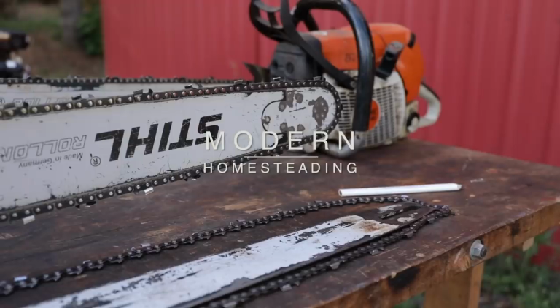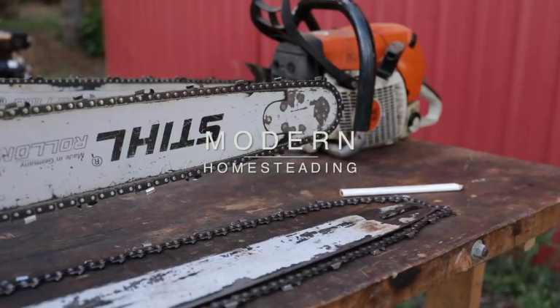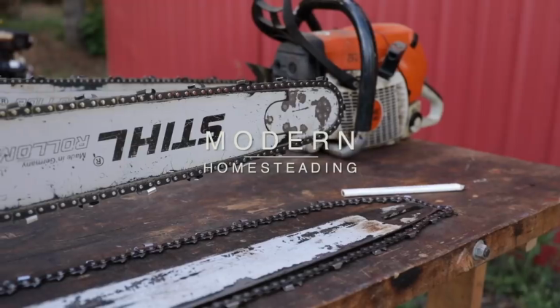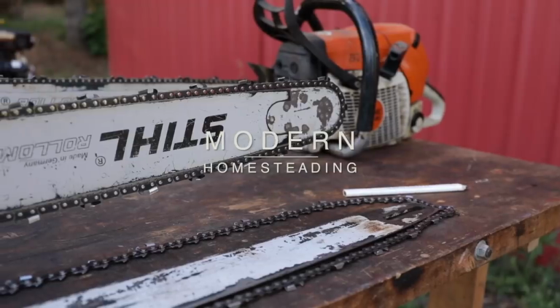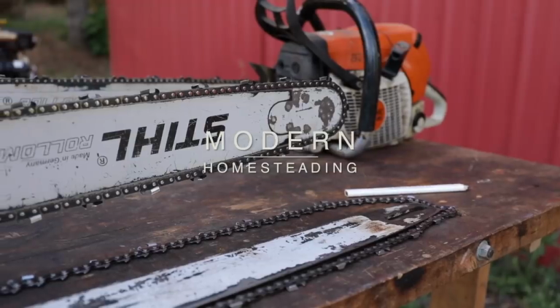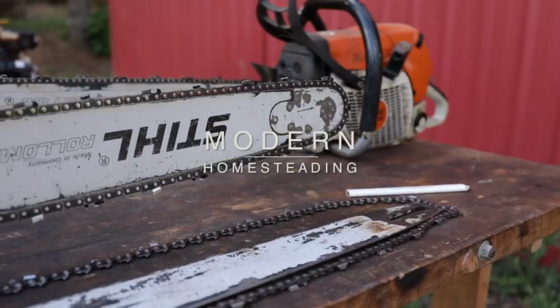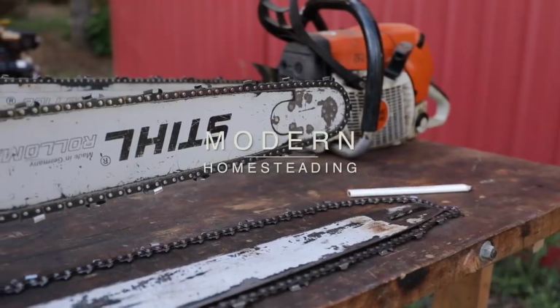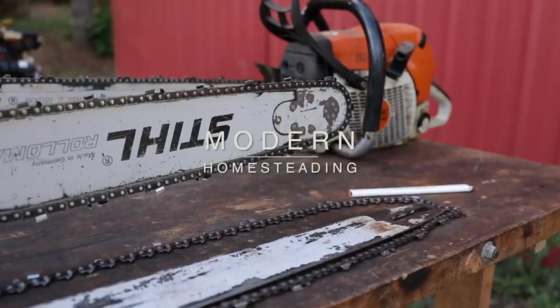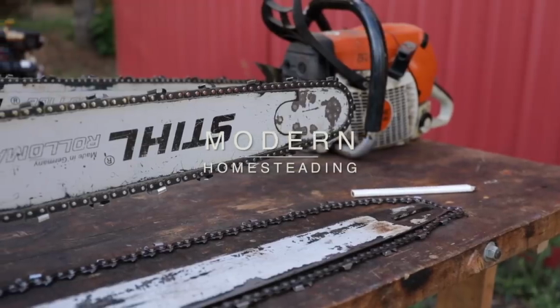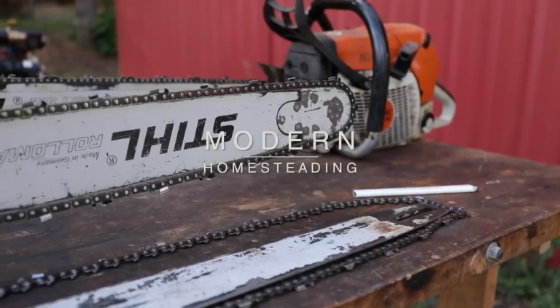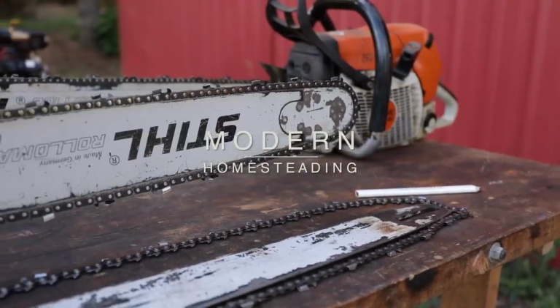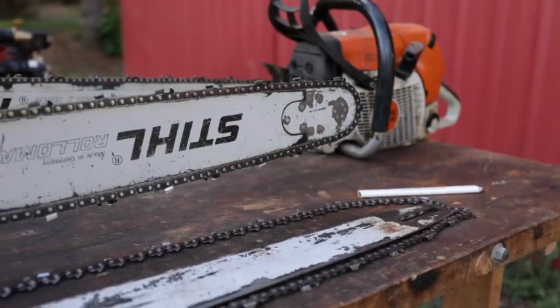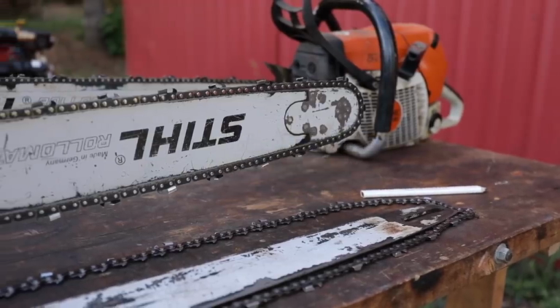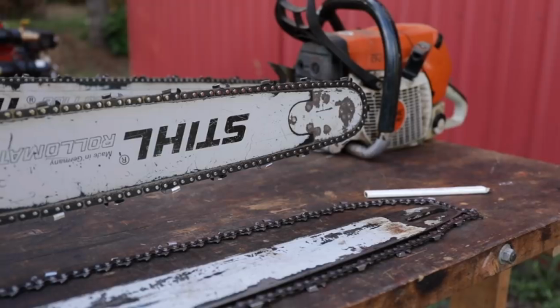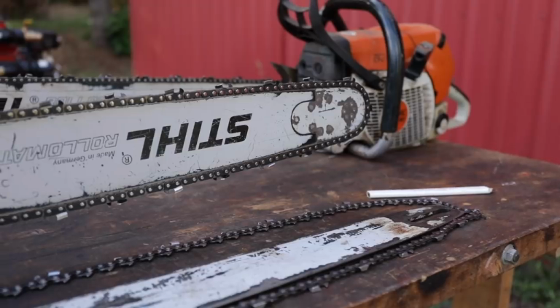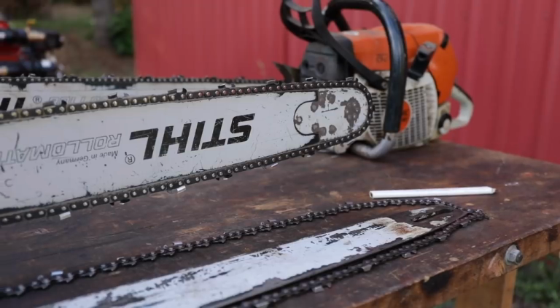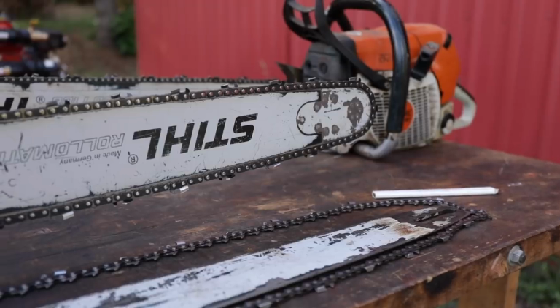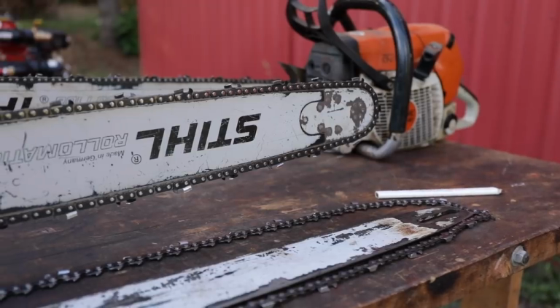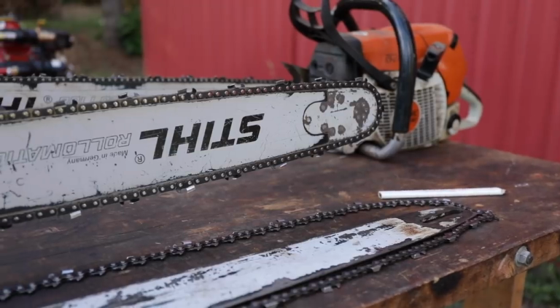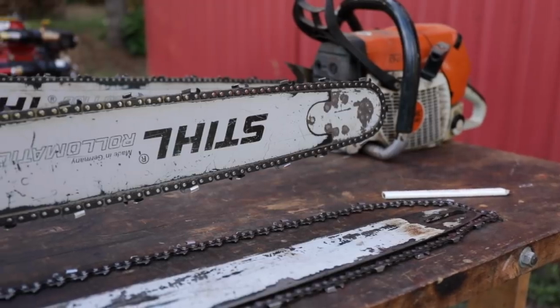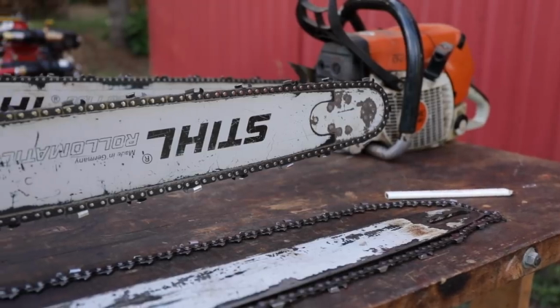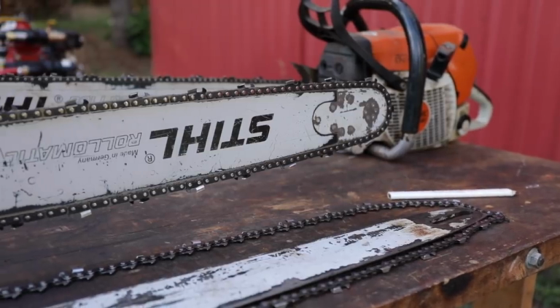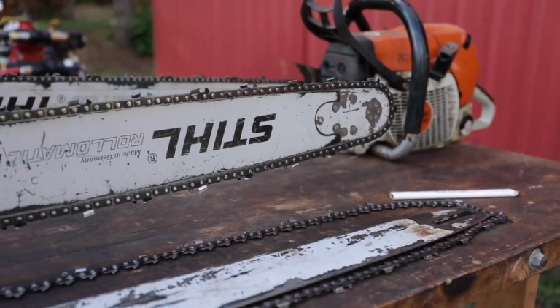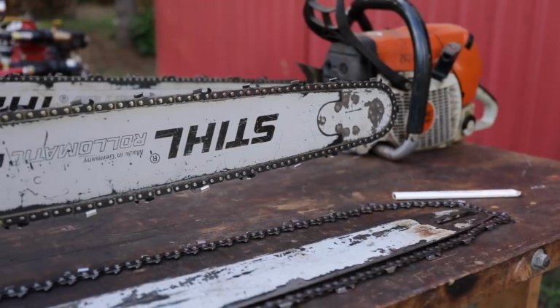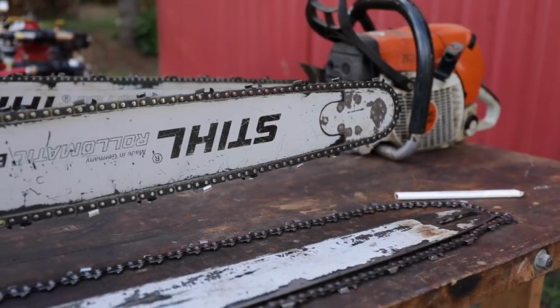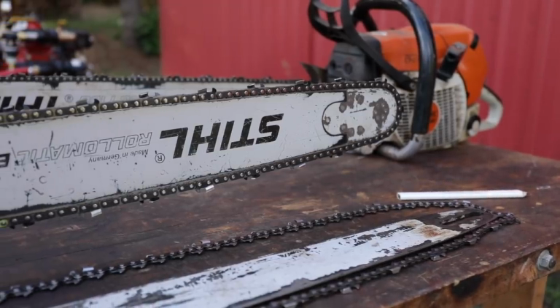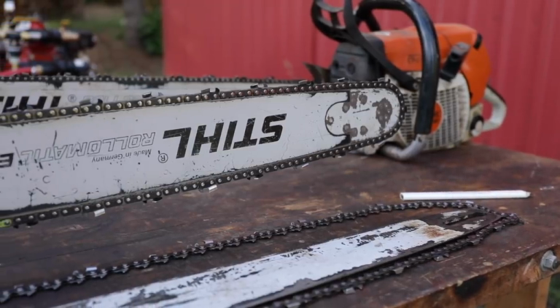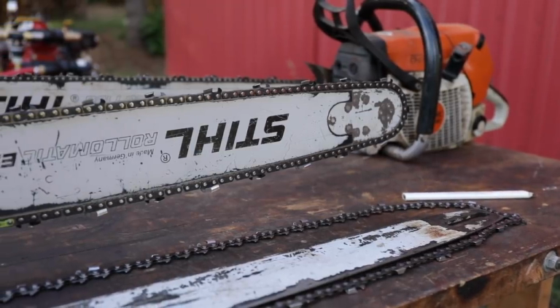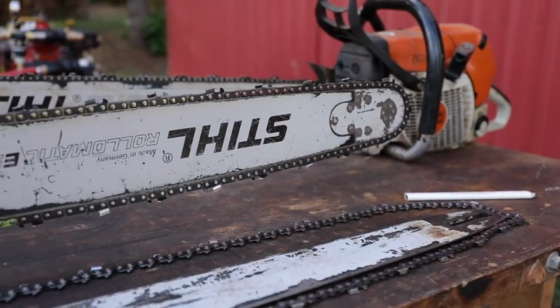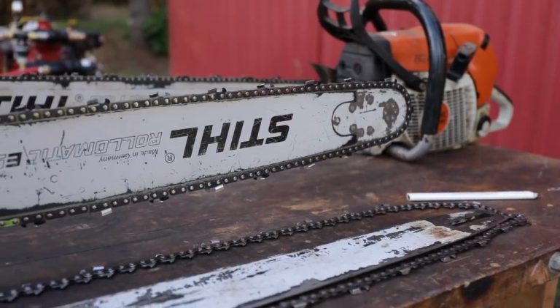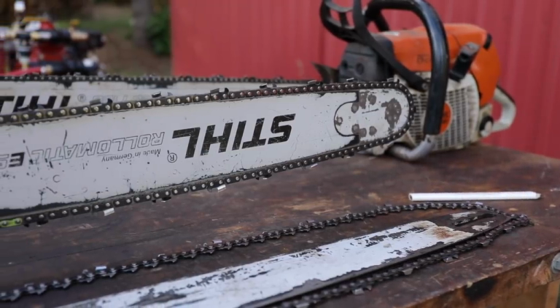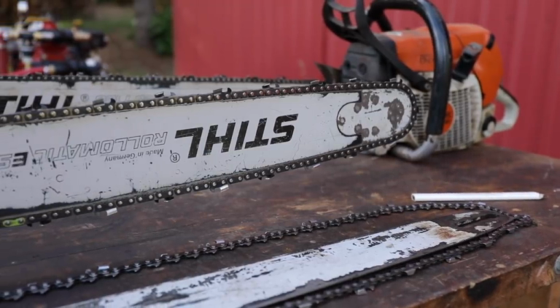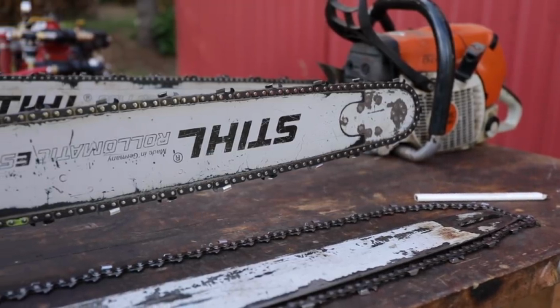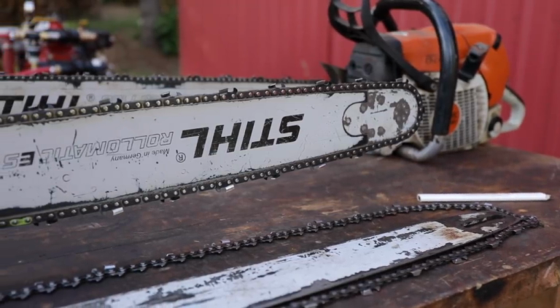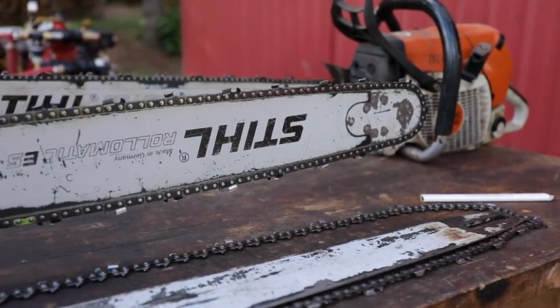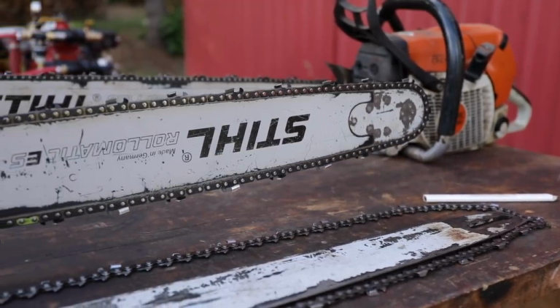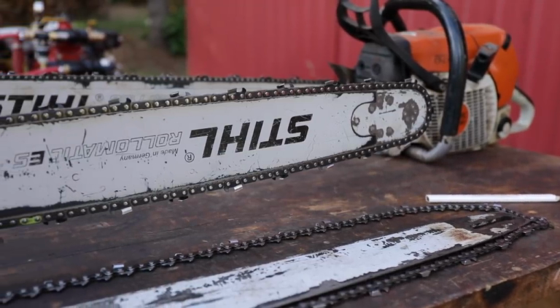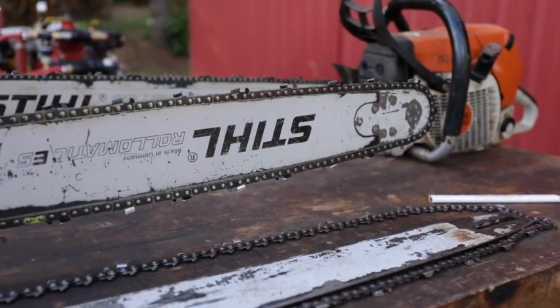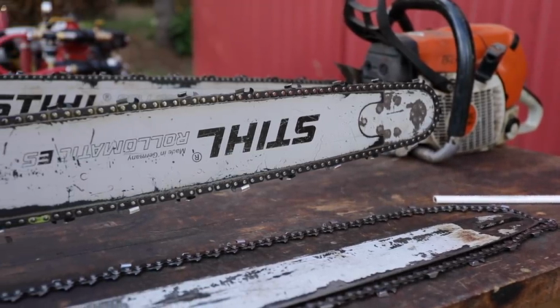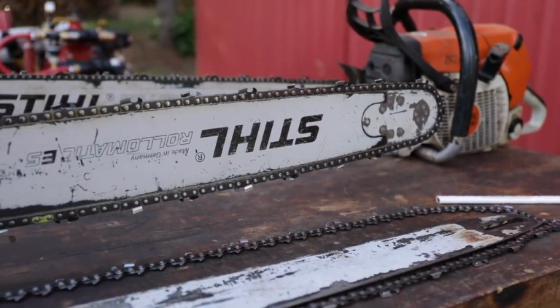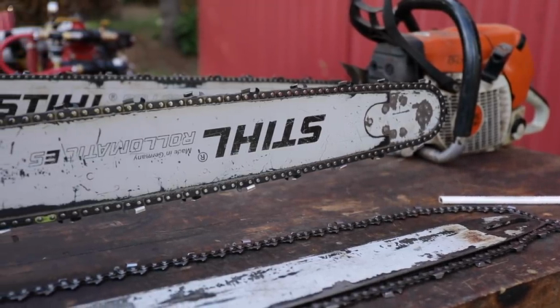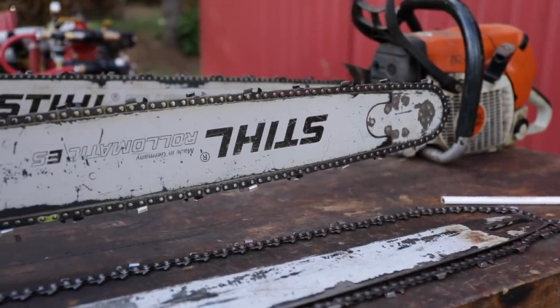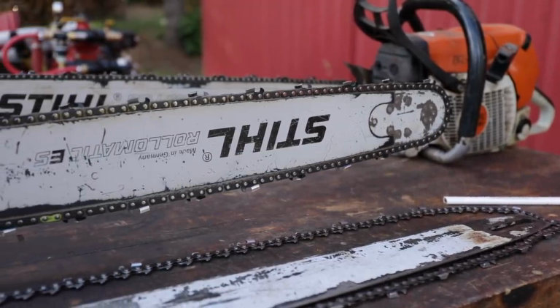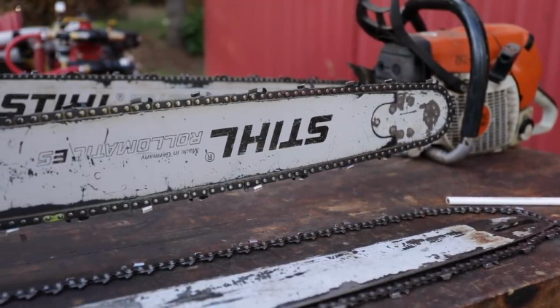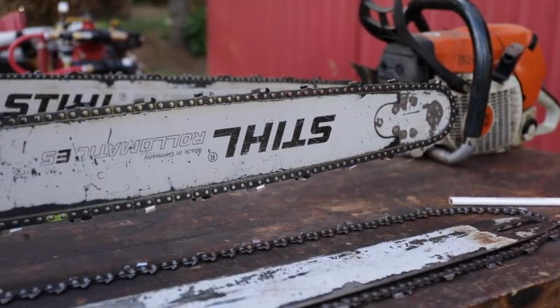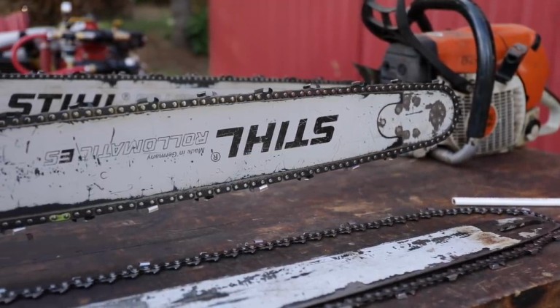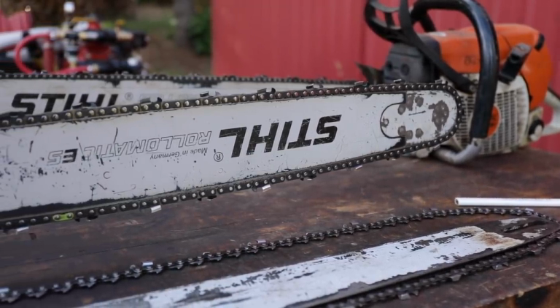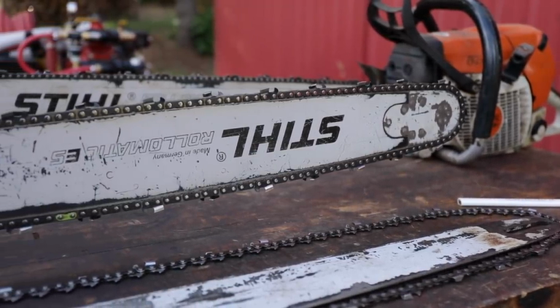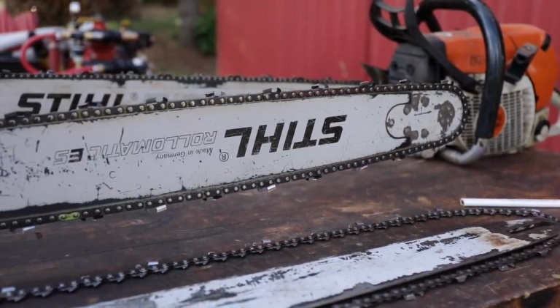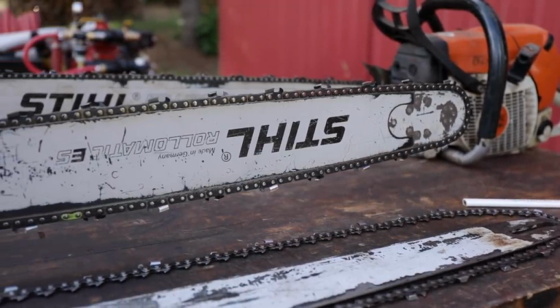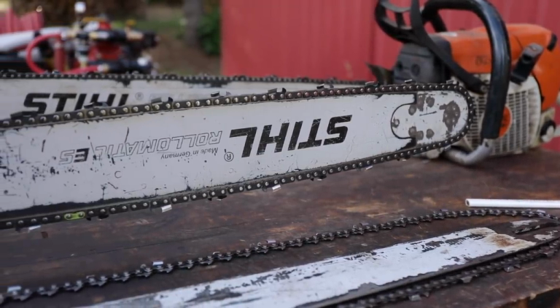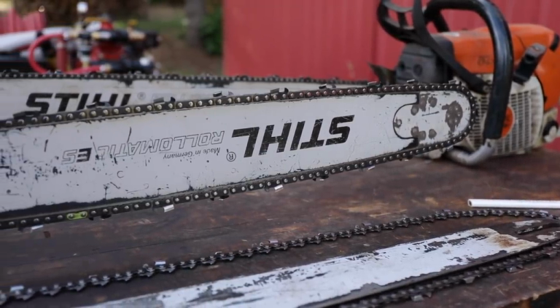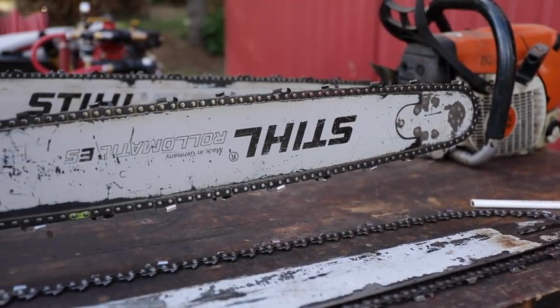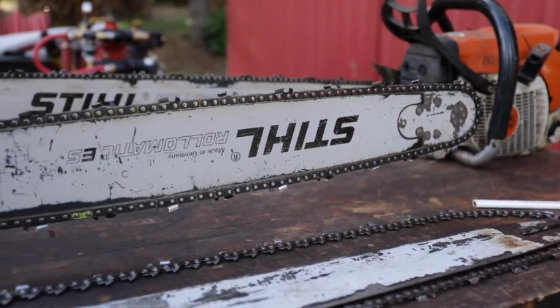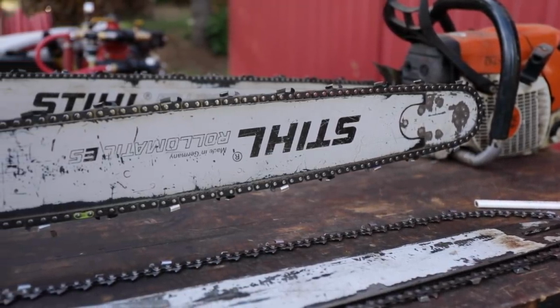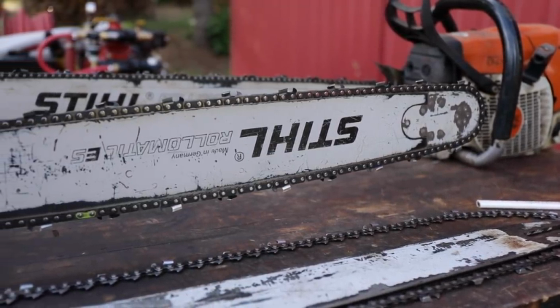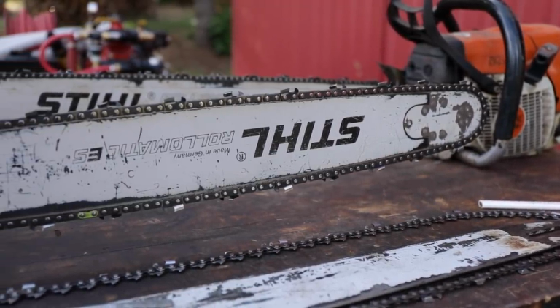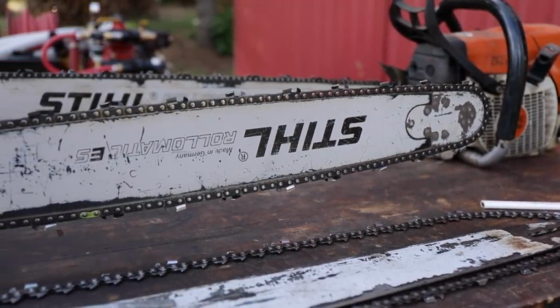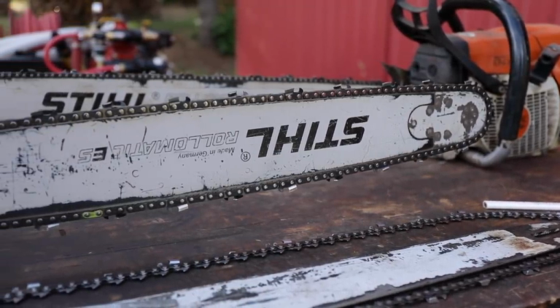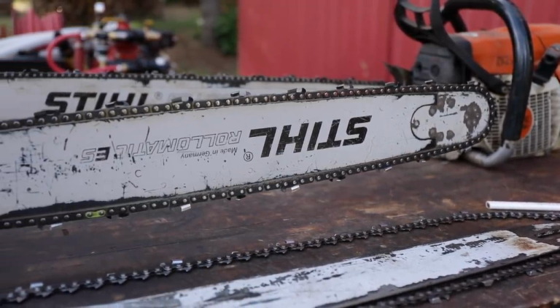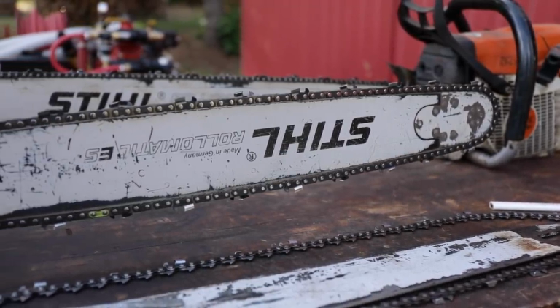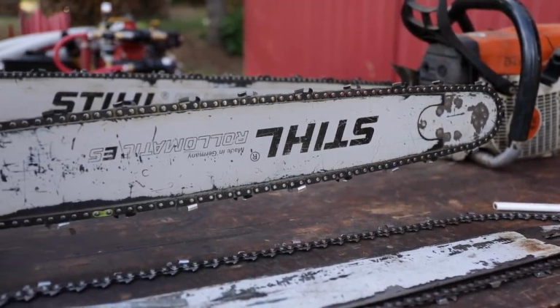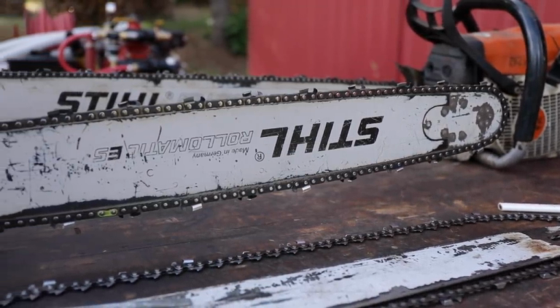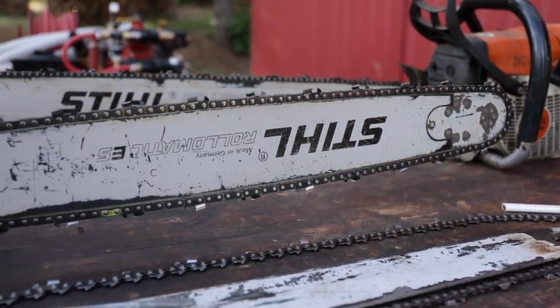All chainsaw bars, regardless of size or manufacturer, are designed to run upside down or right side up.